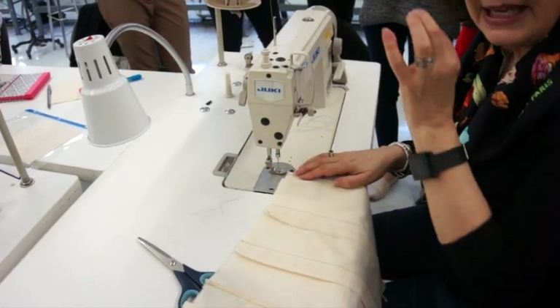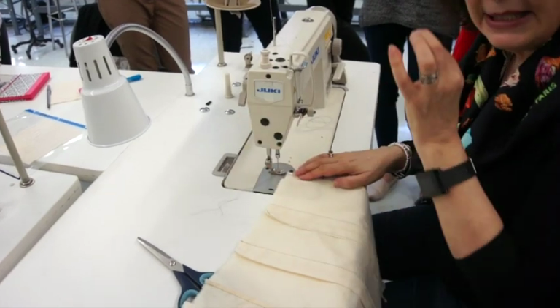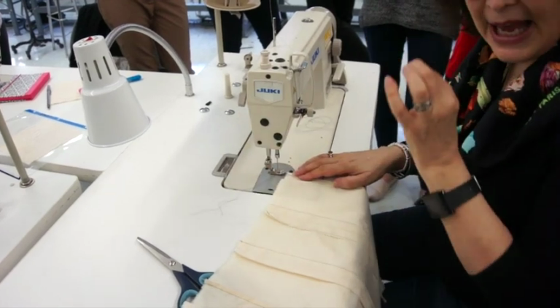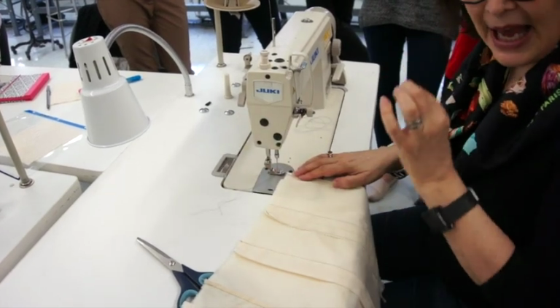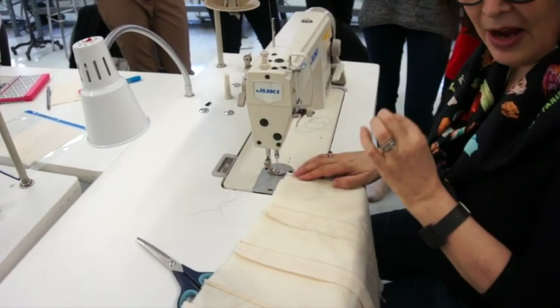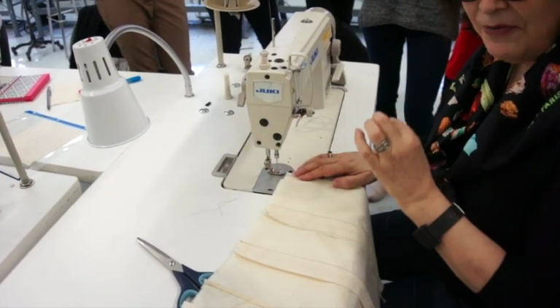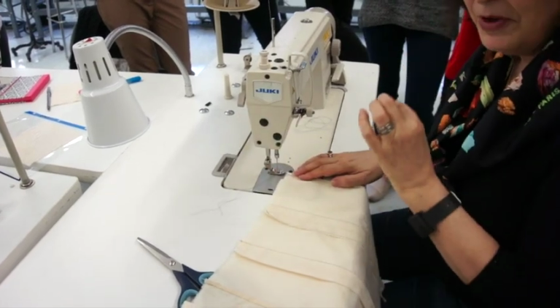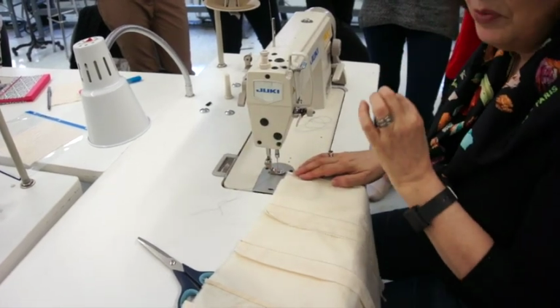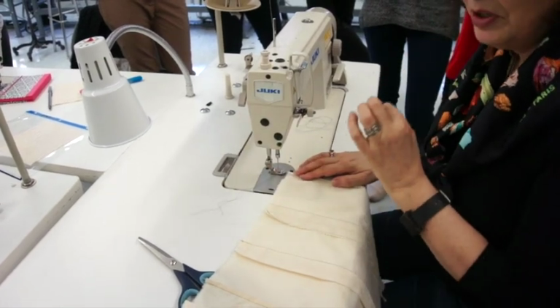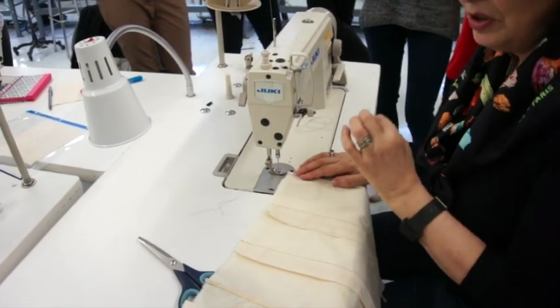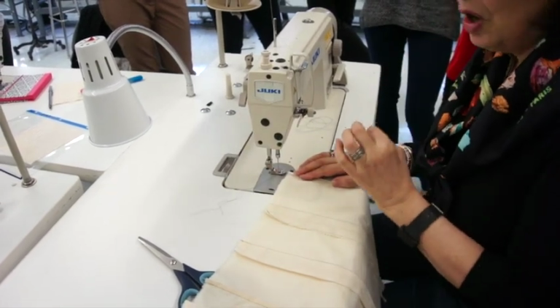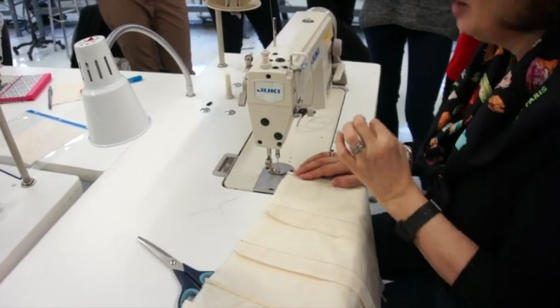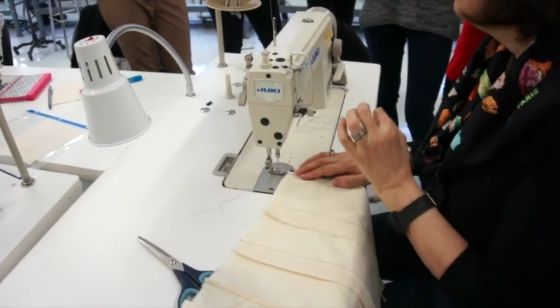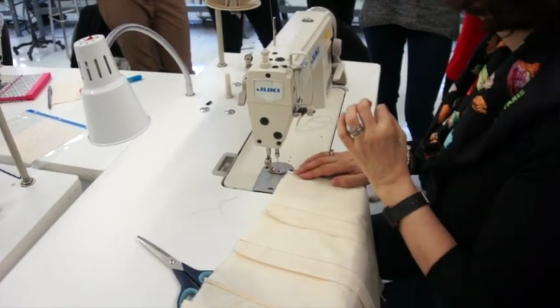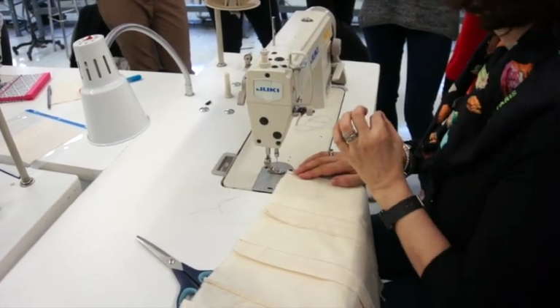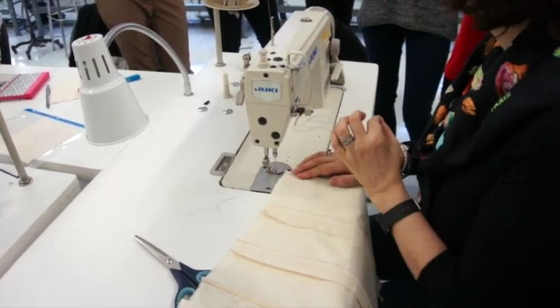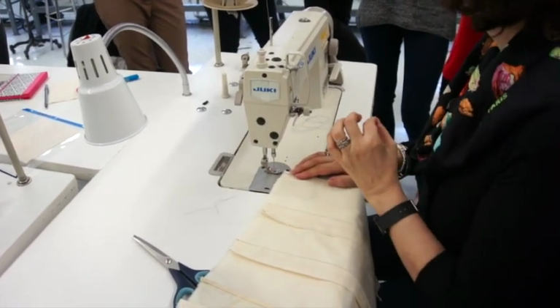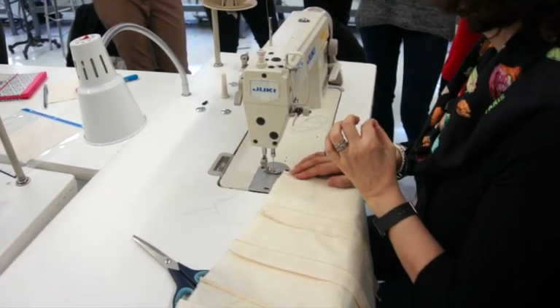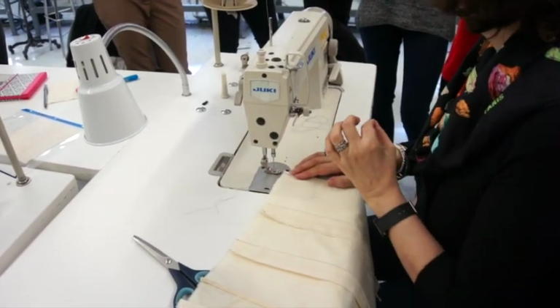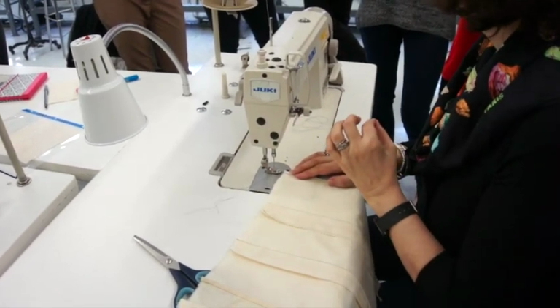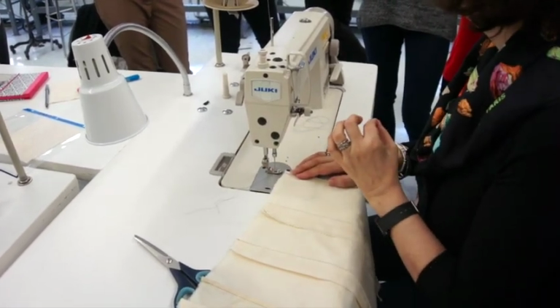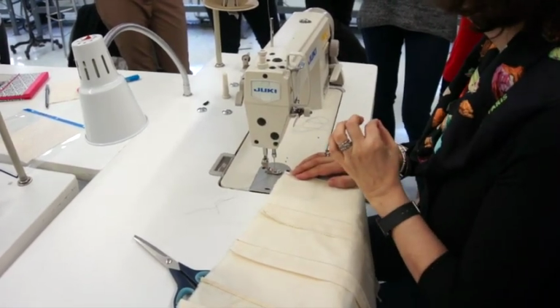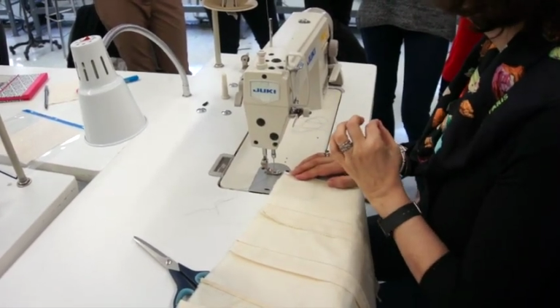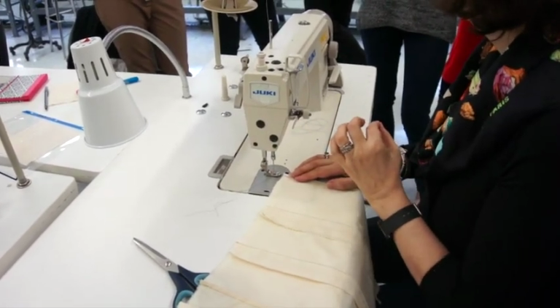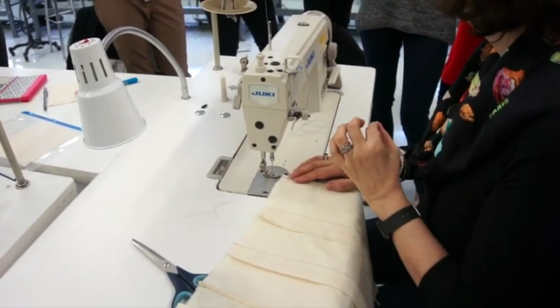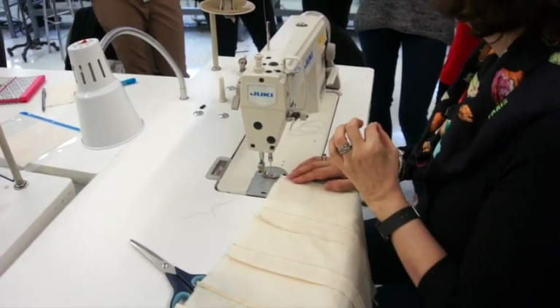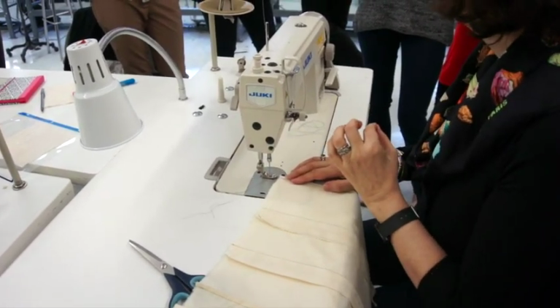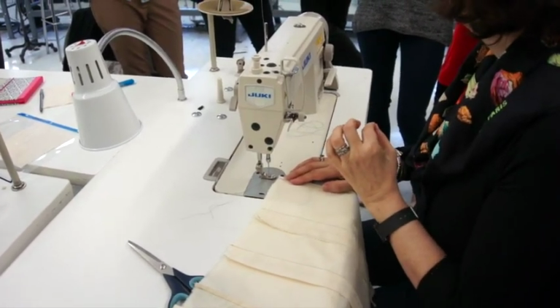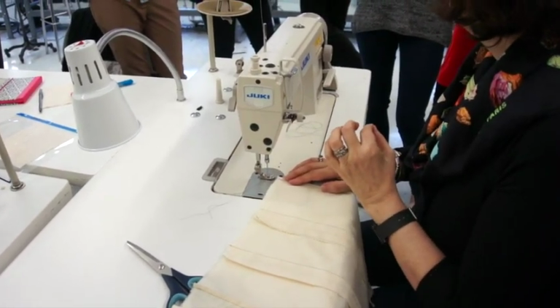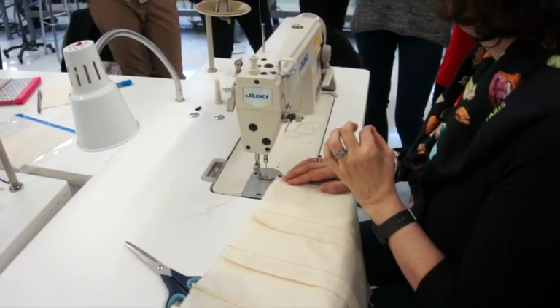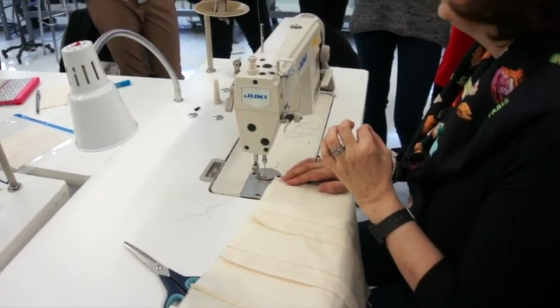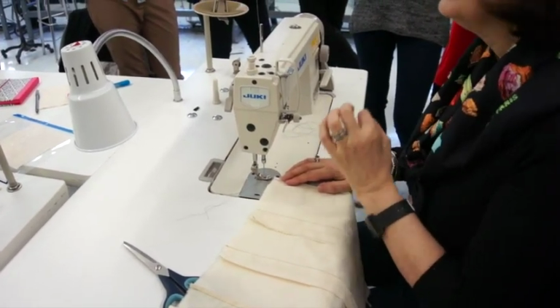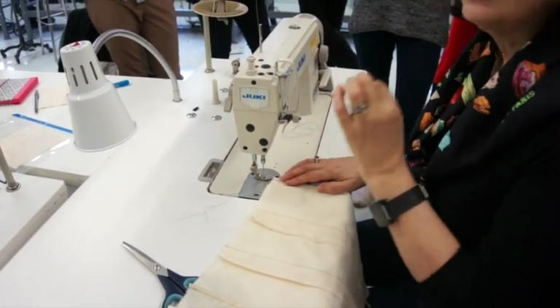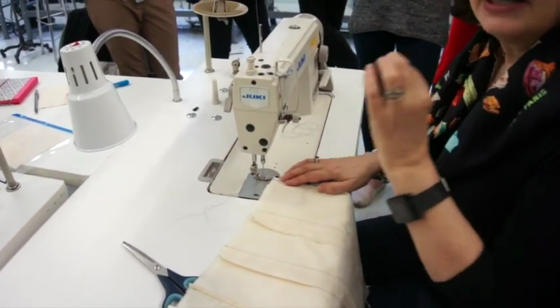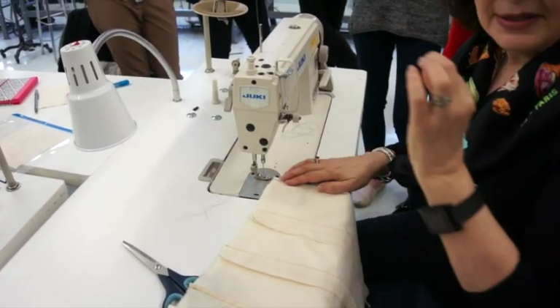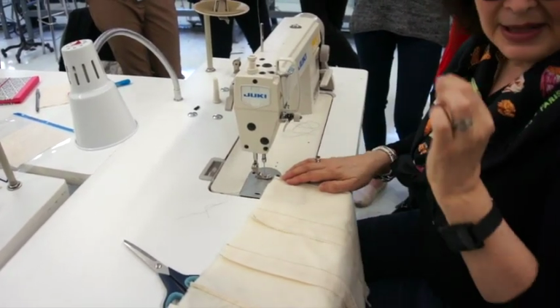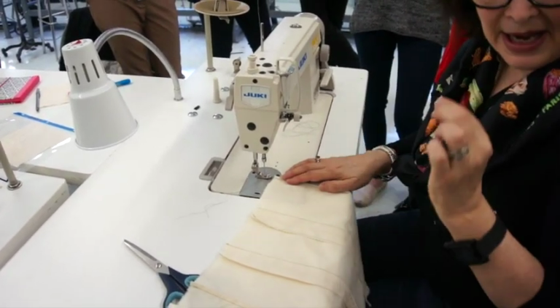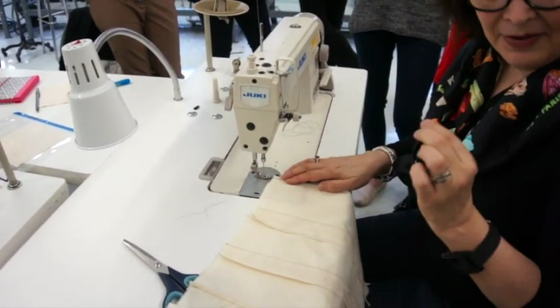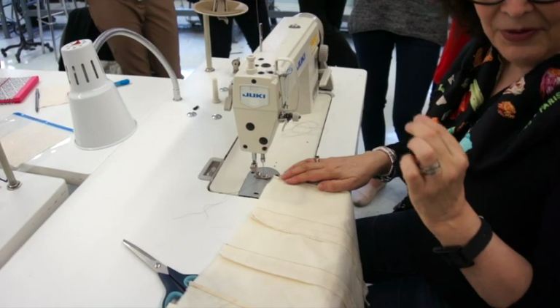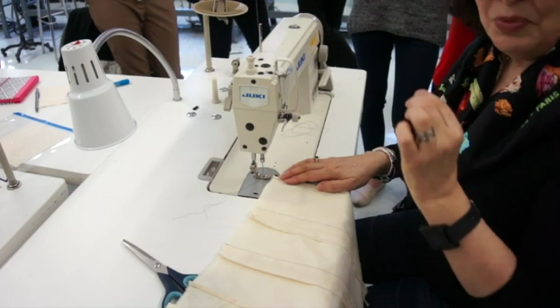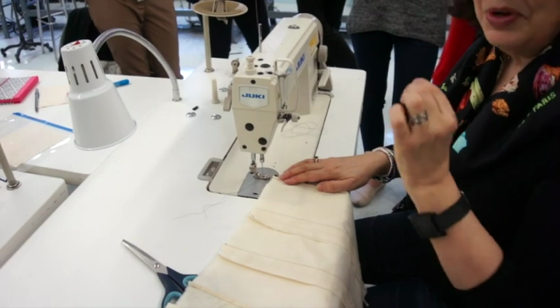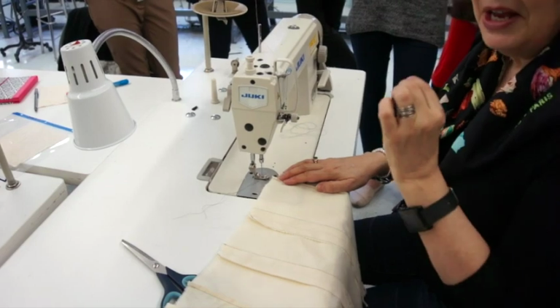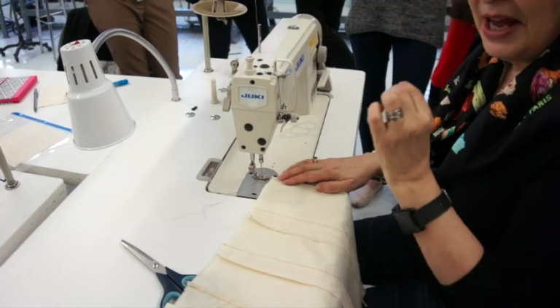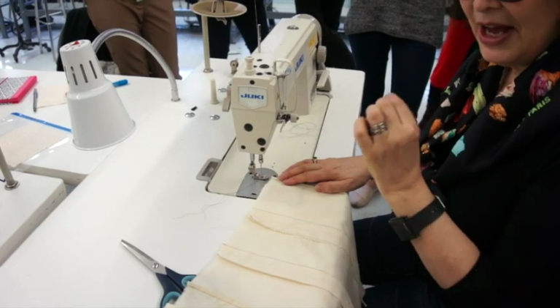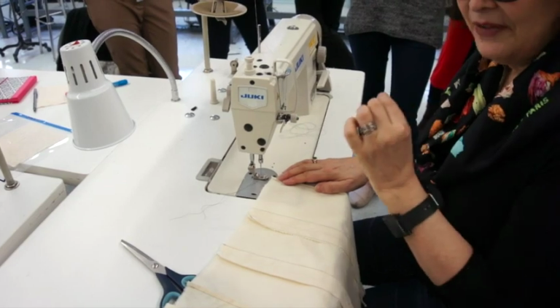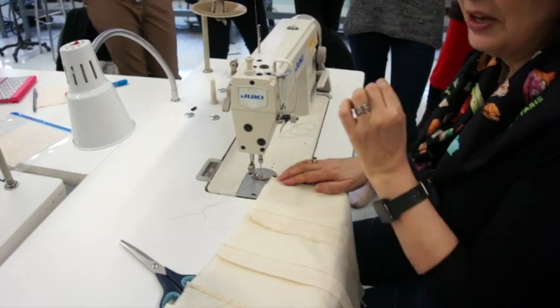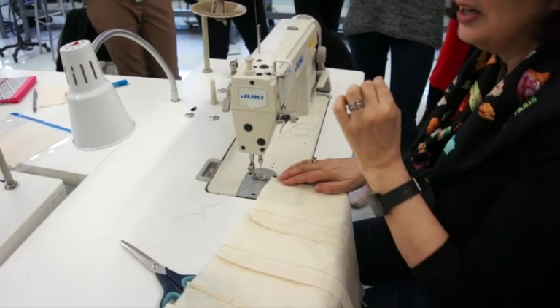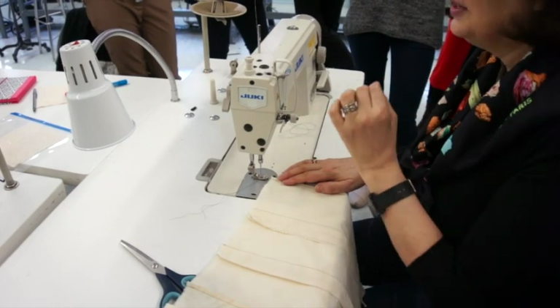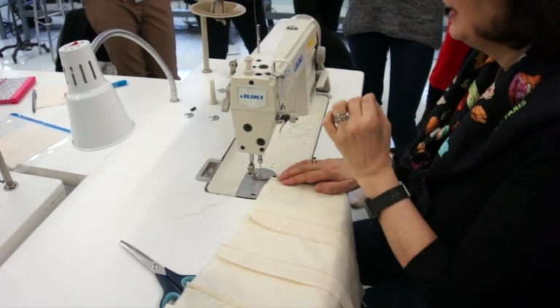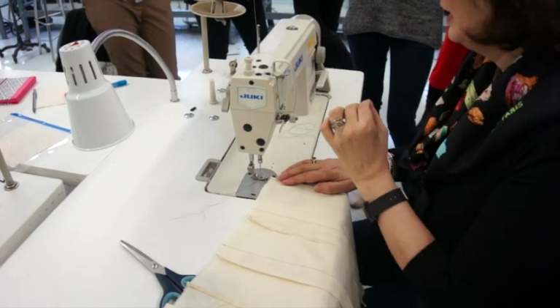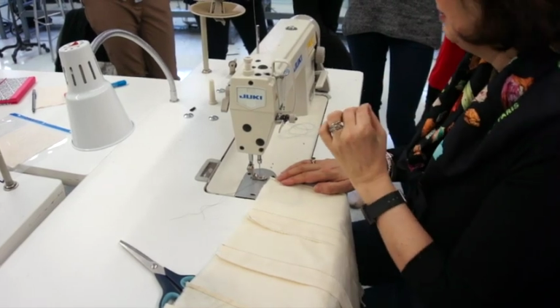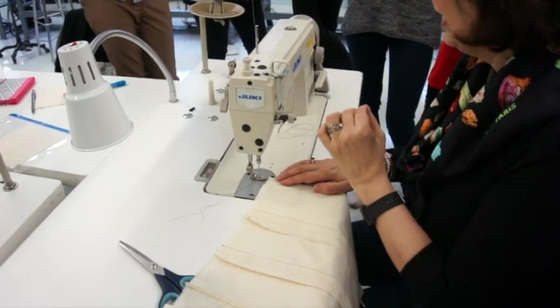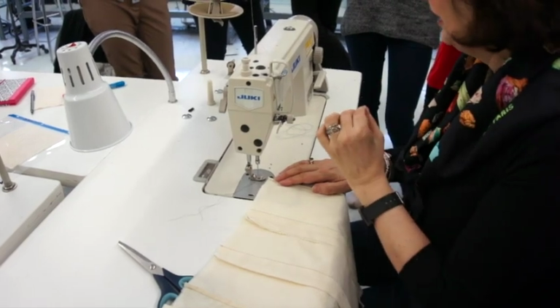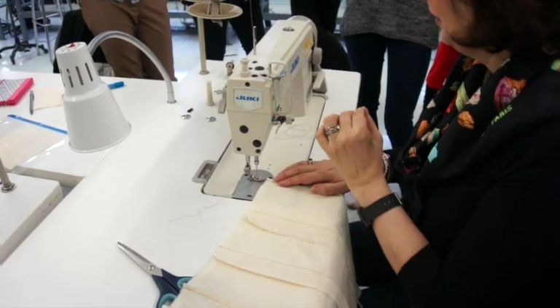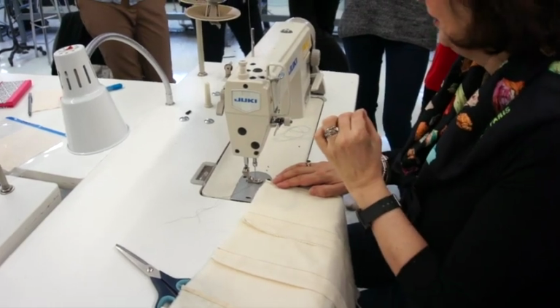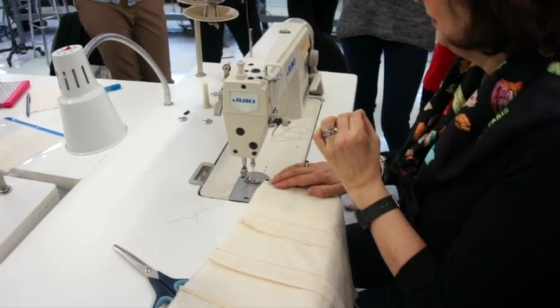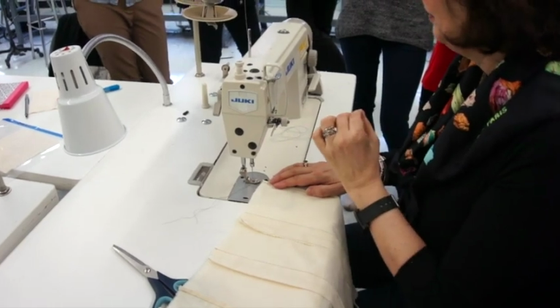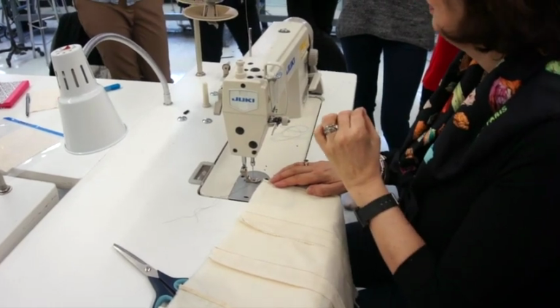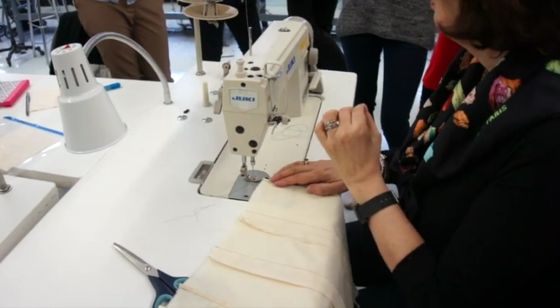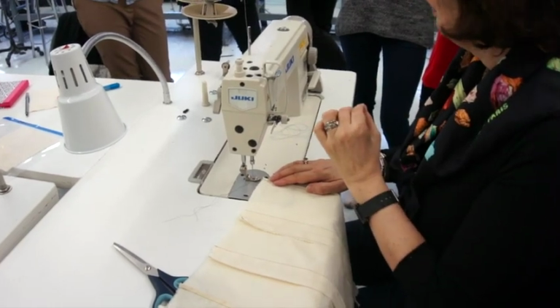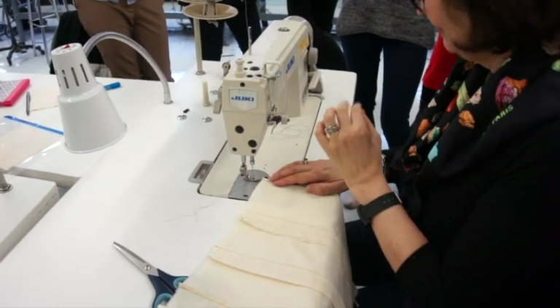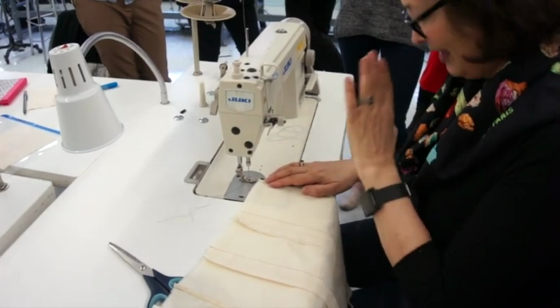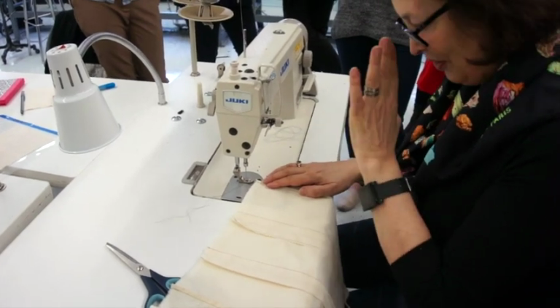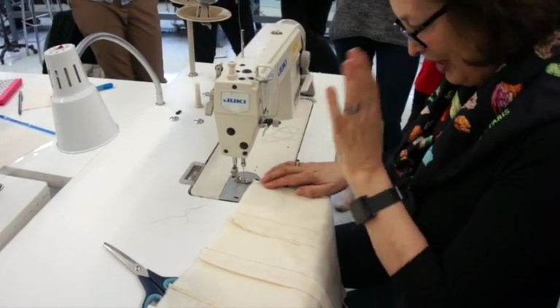Has everyone copied the skirt pattern? Yes. Does everyone have a Dickie pattern? Yes.